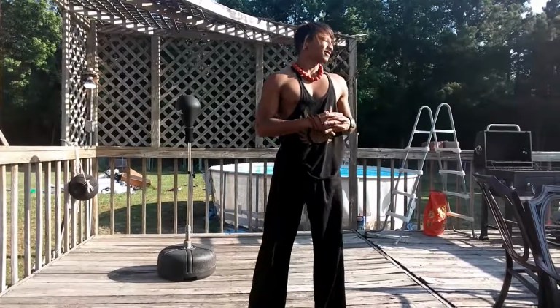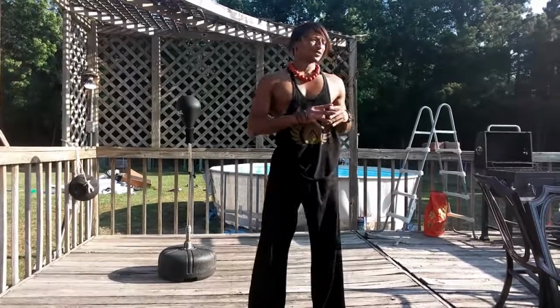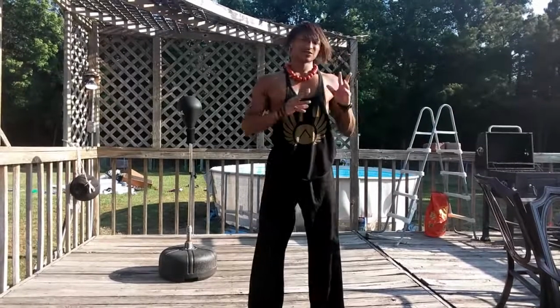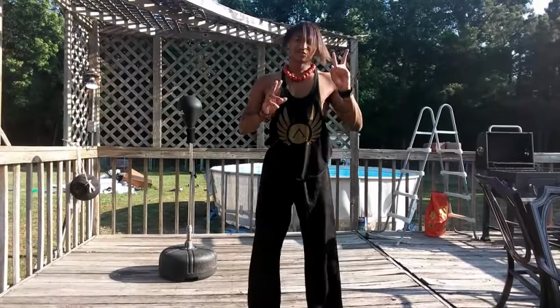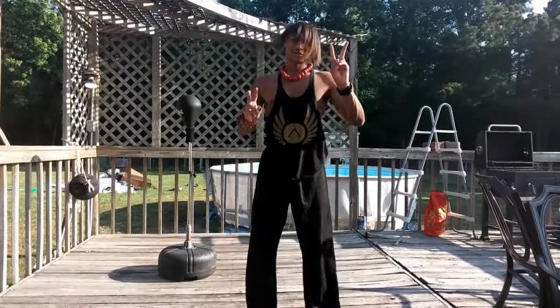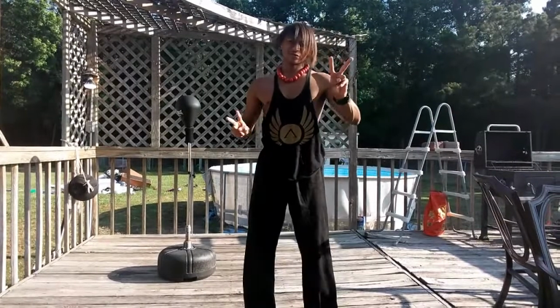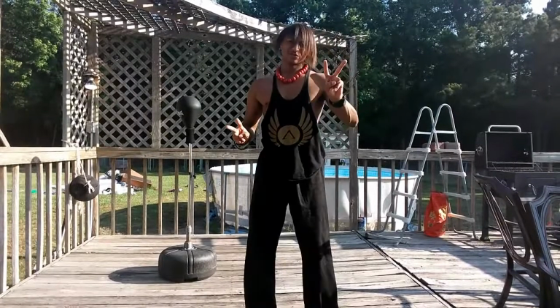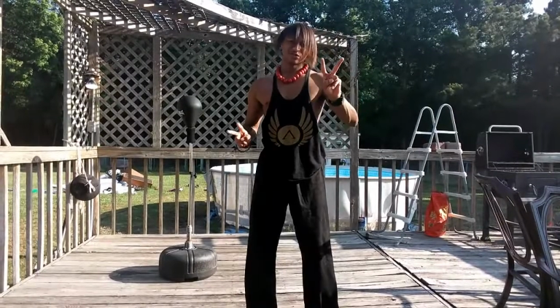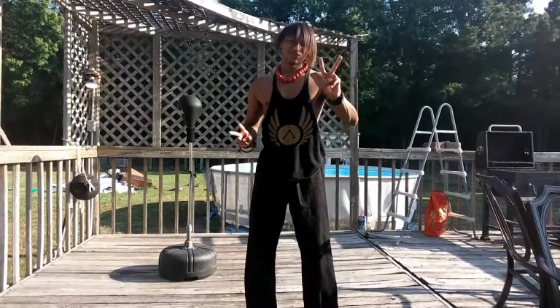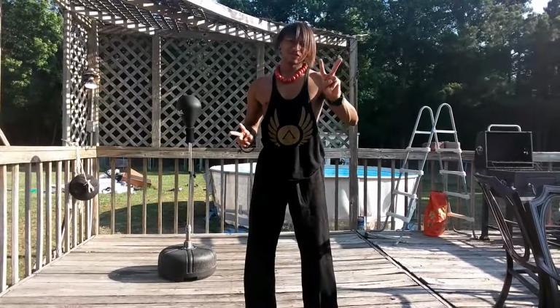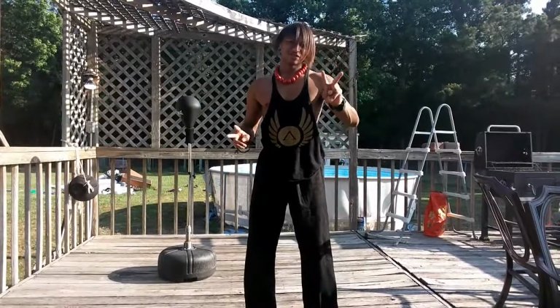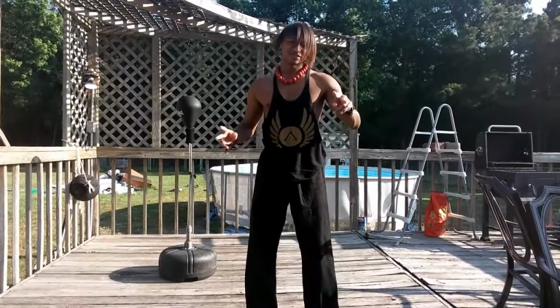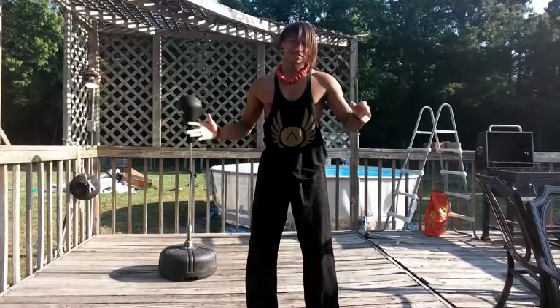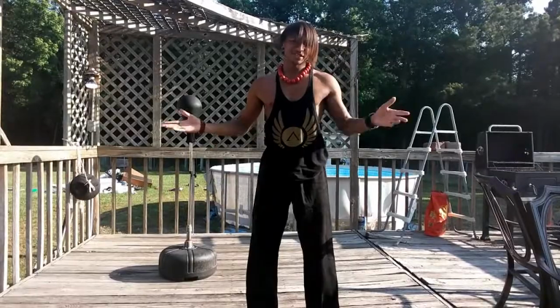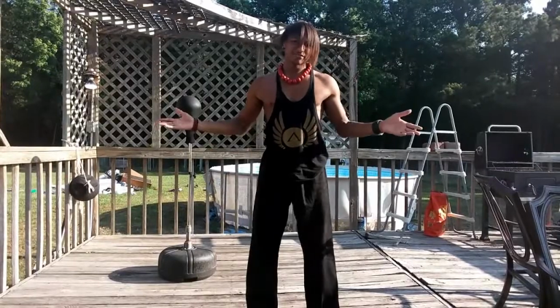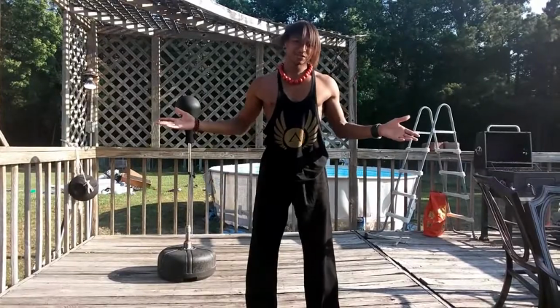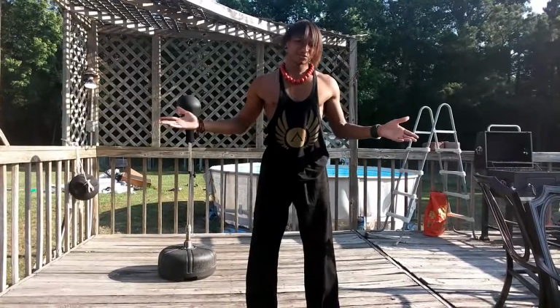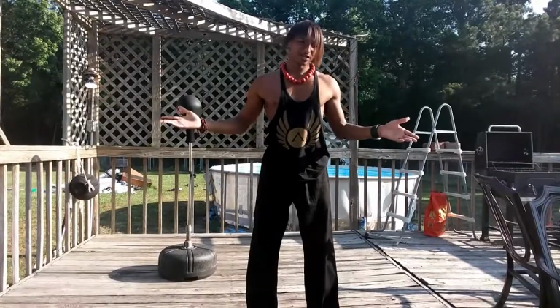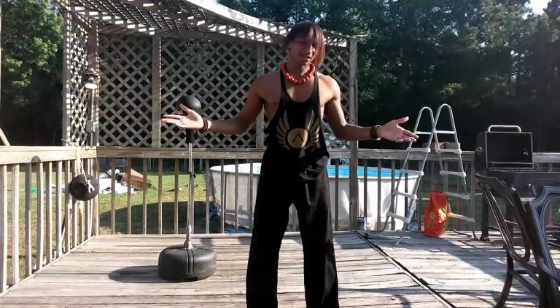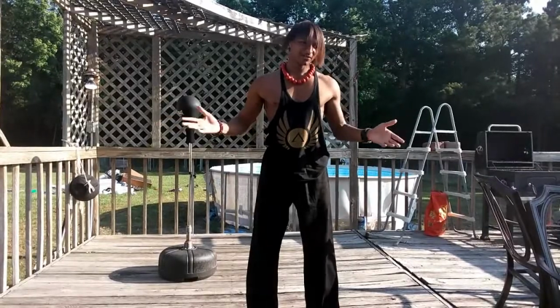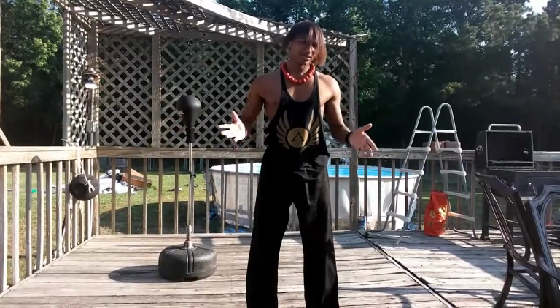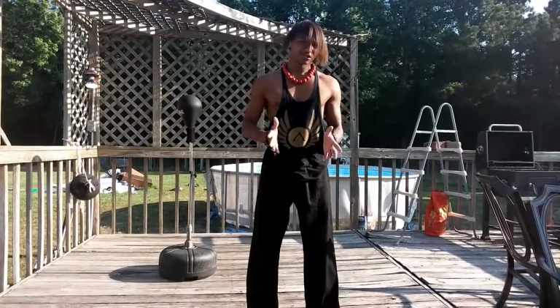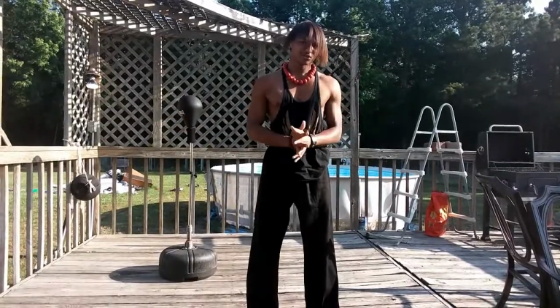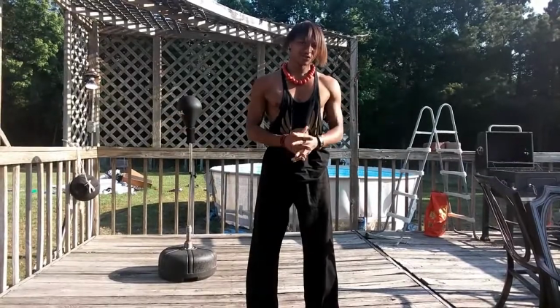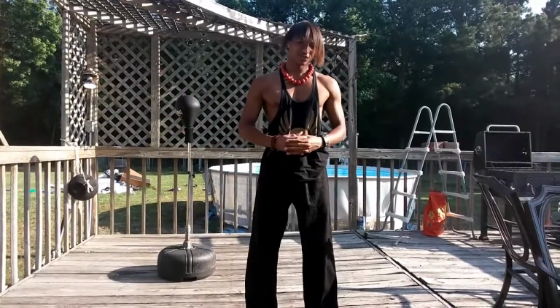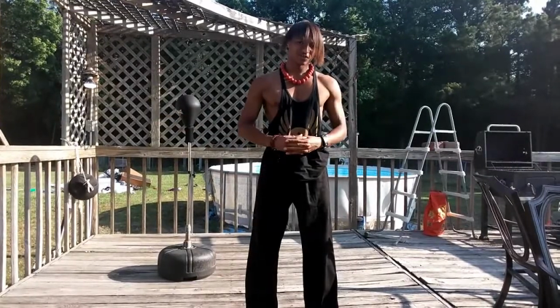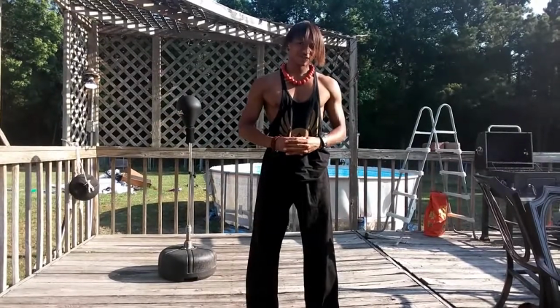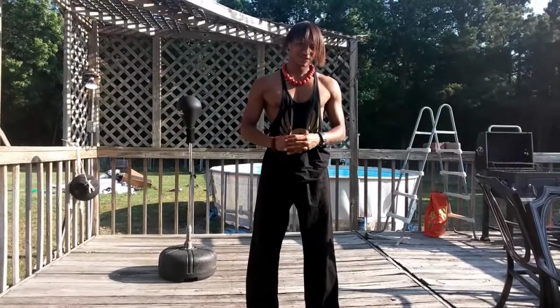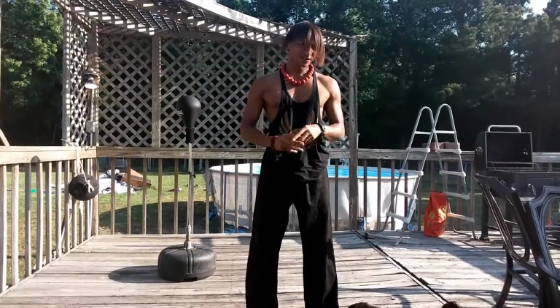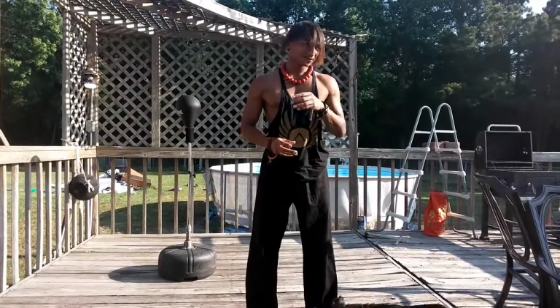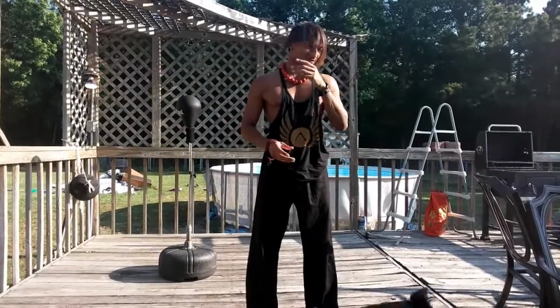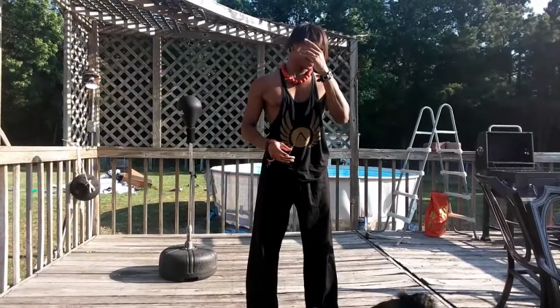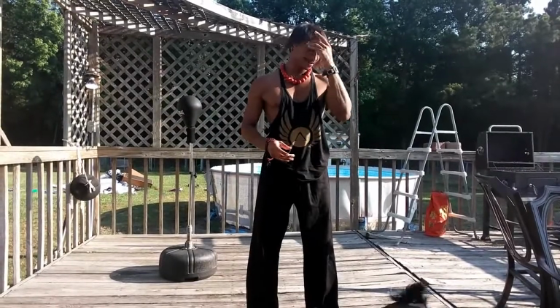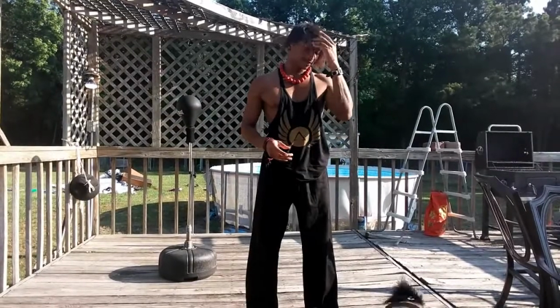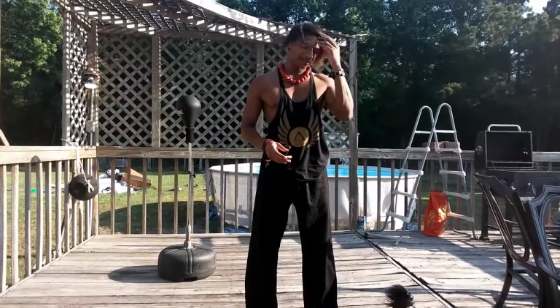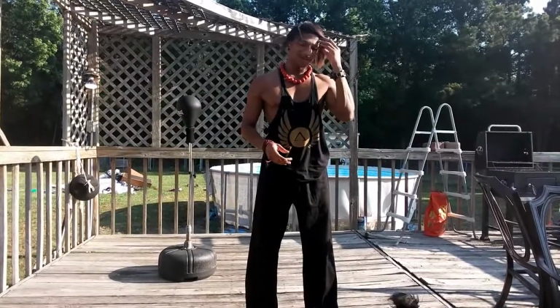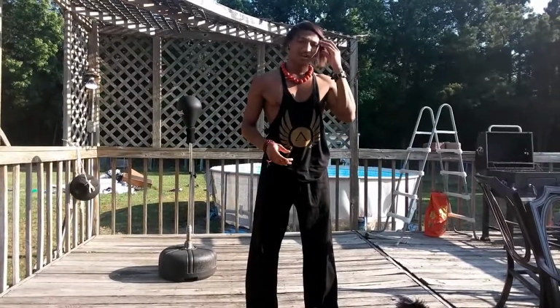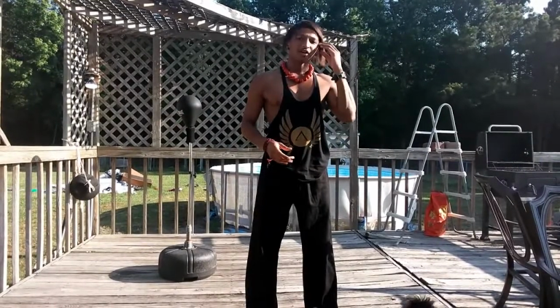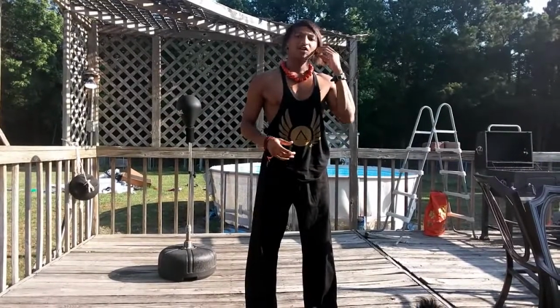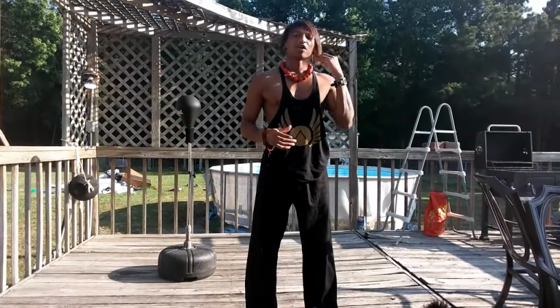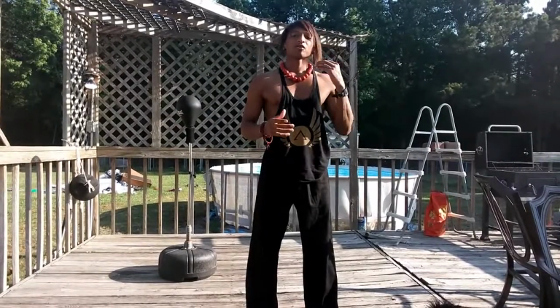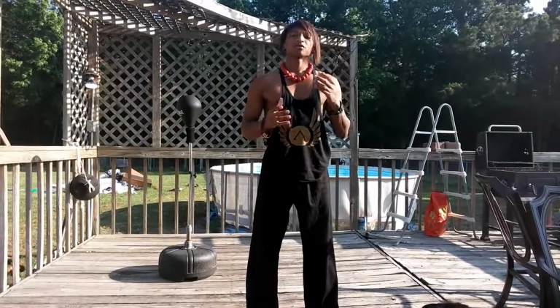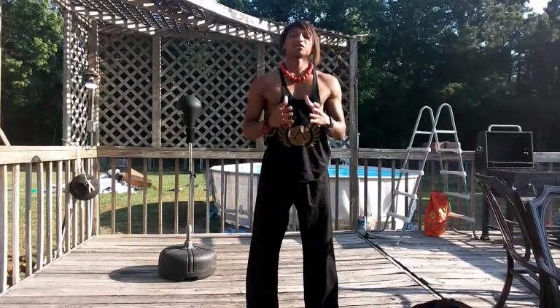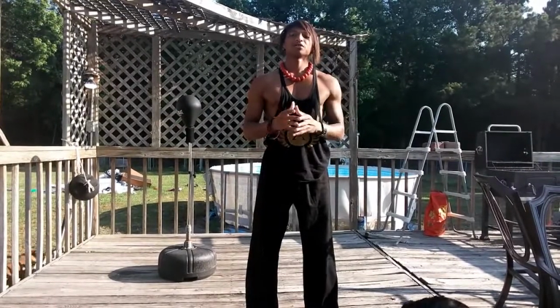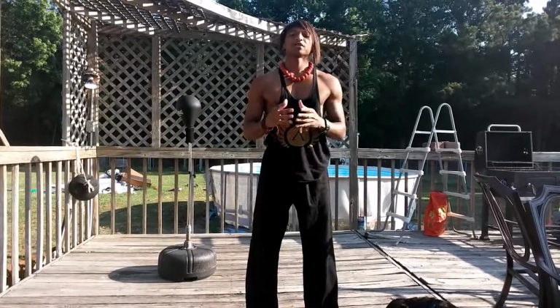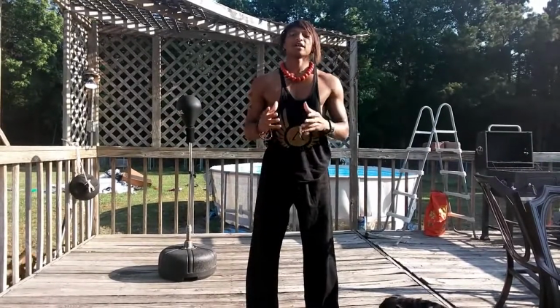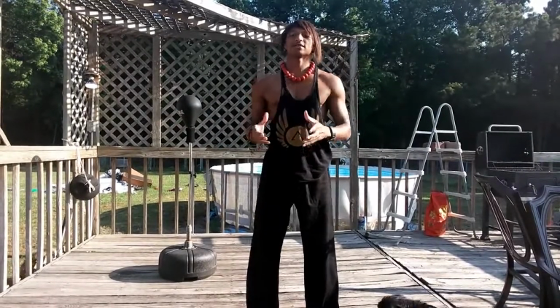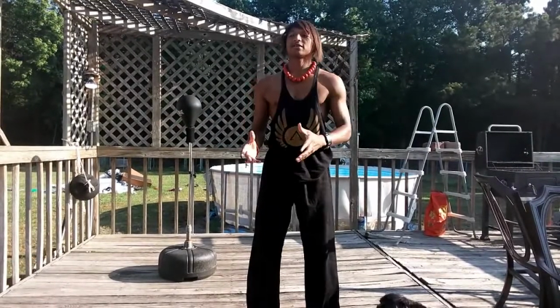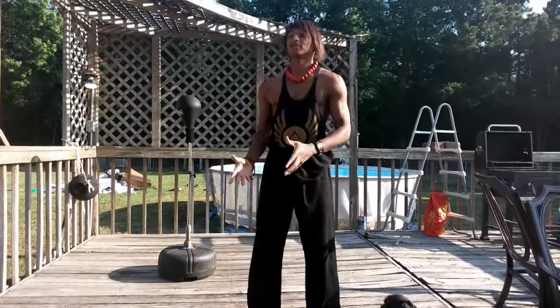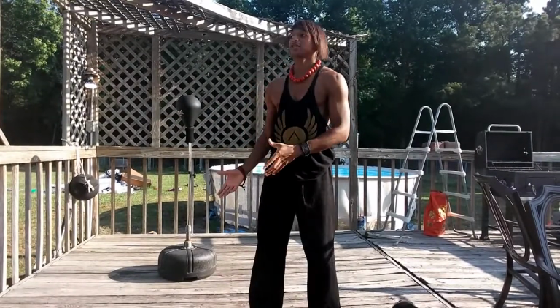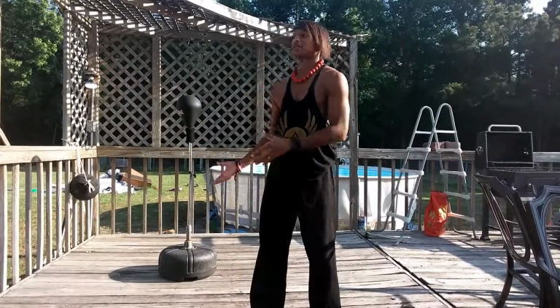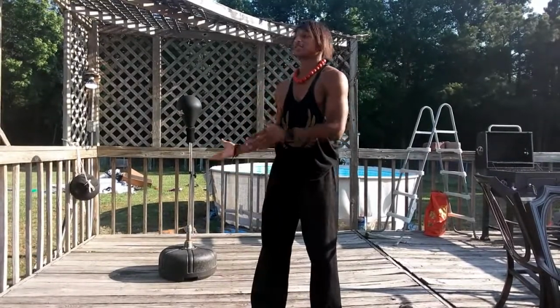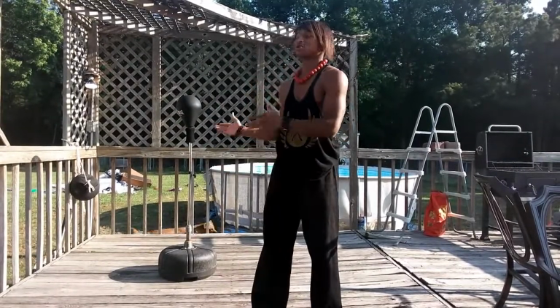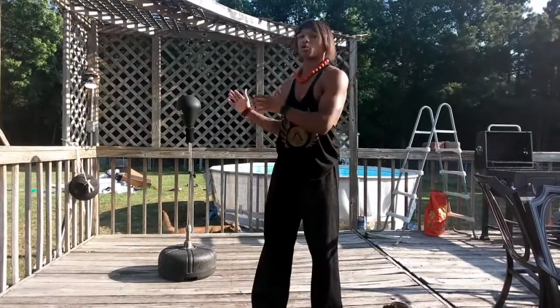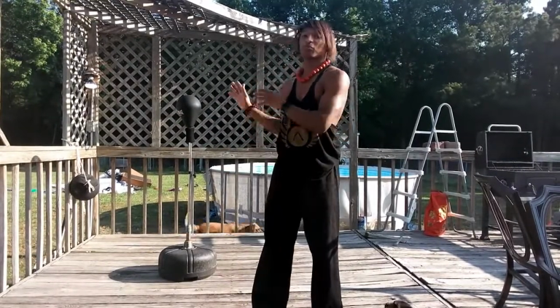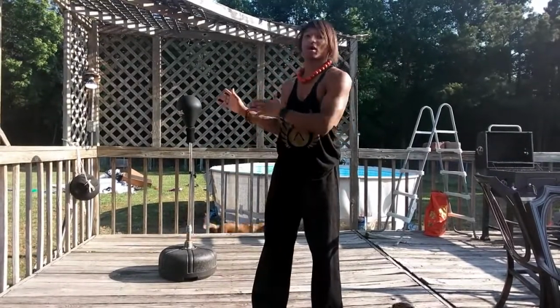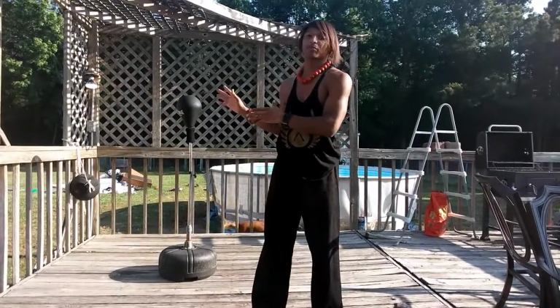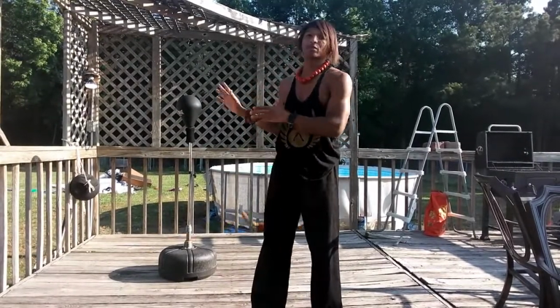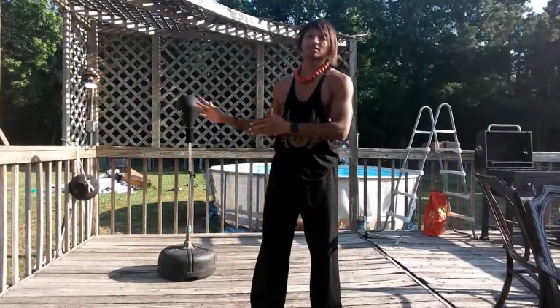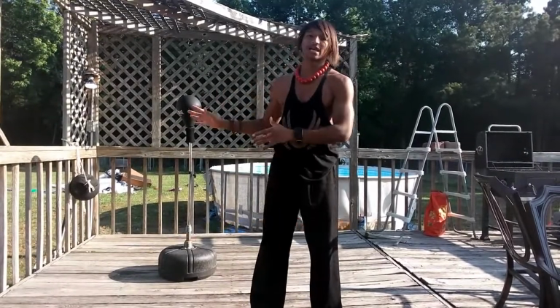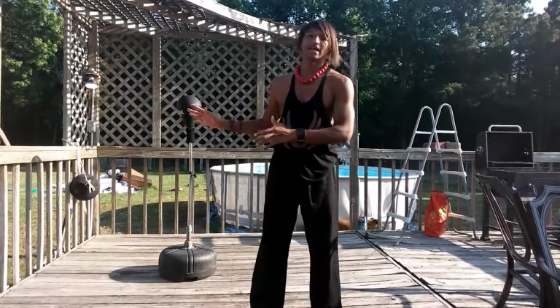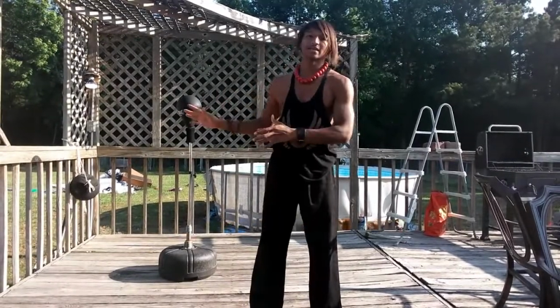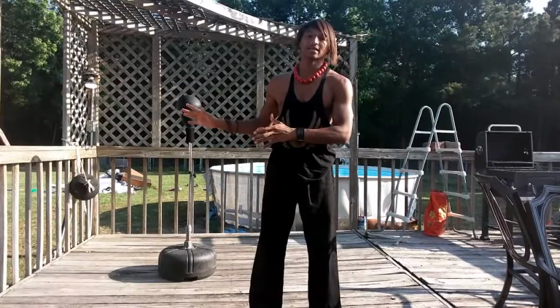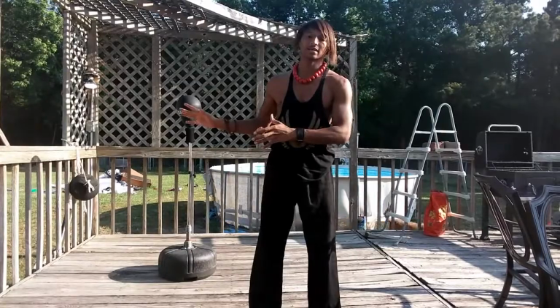What's going on YouTube viewers? It's HadamistDragon coming at you with another video. Today I'm going to teach you guys how you can actually do a proper sidekick.